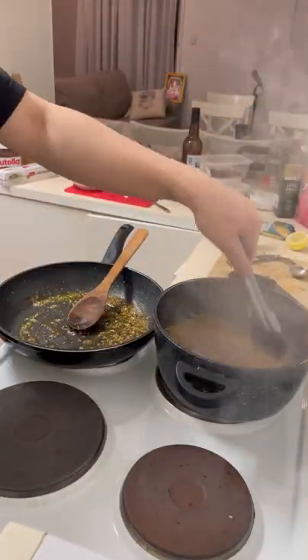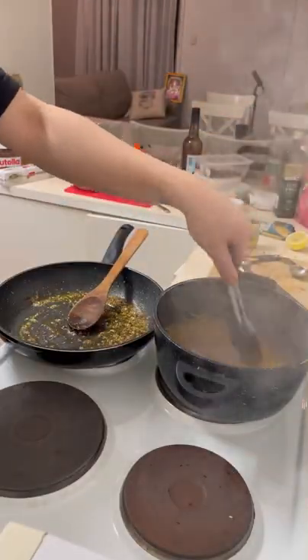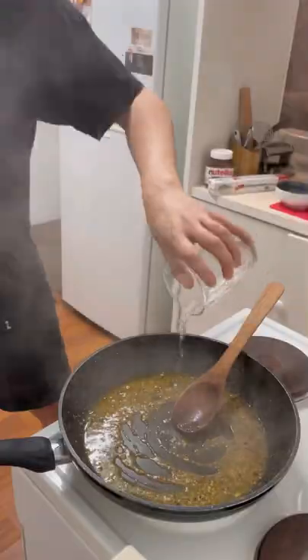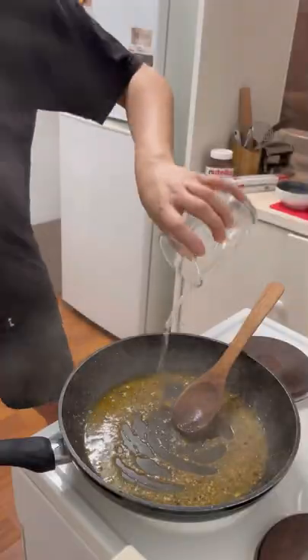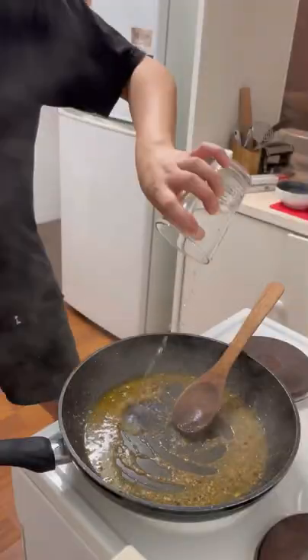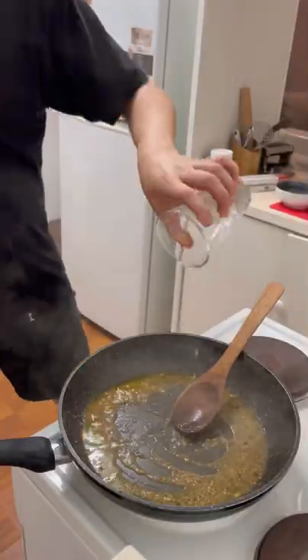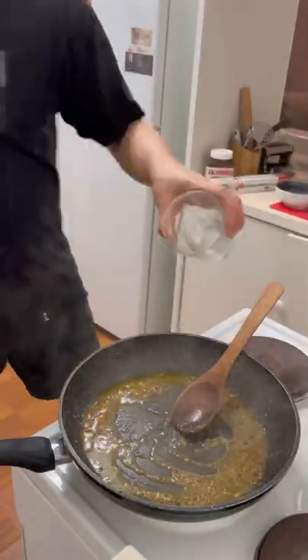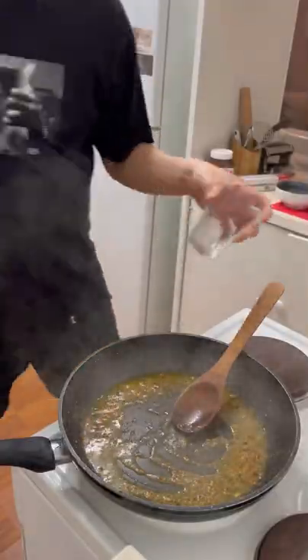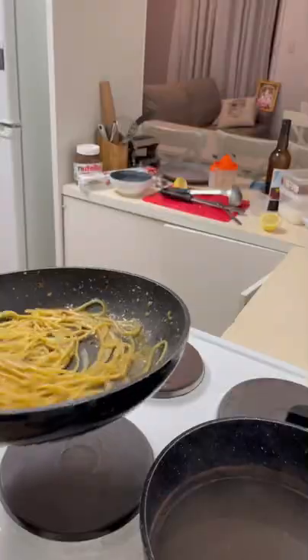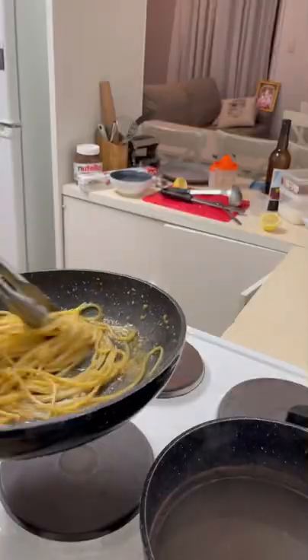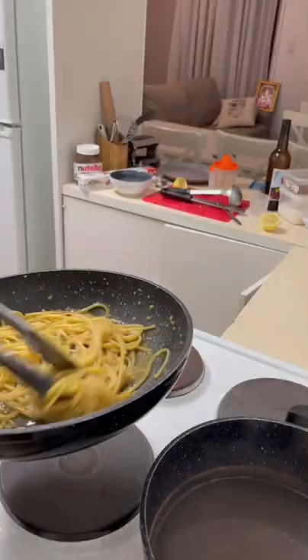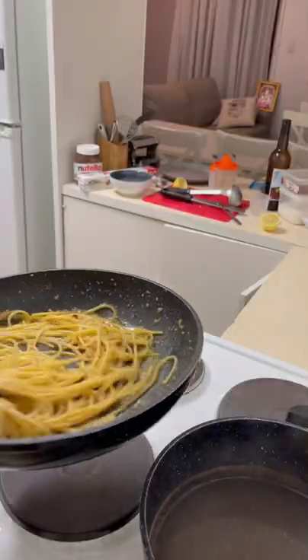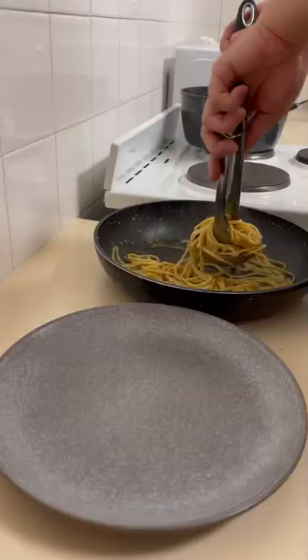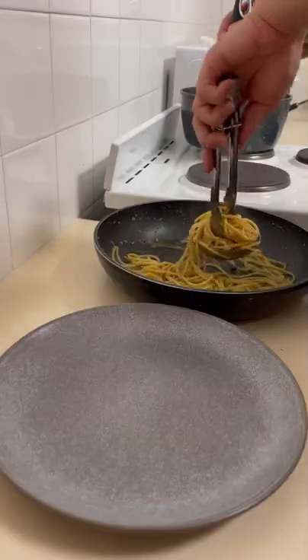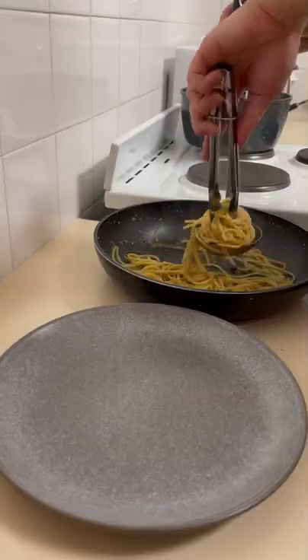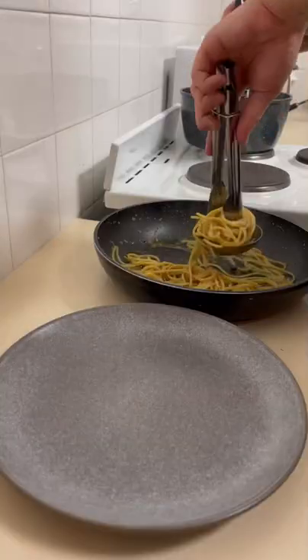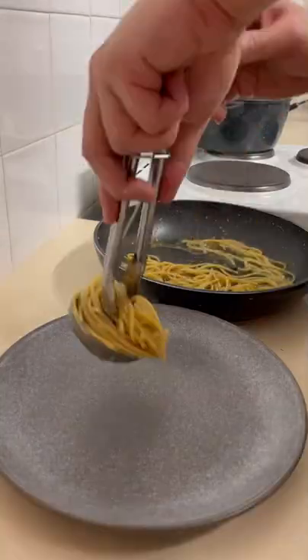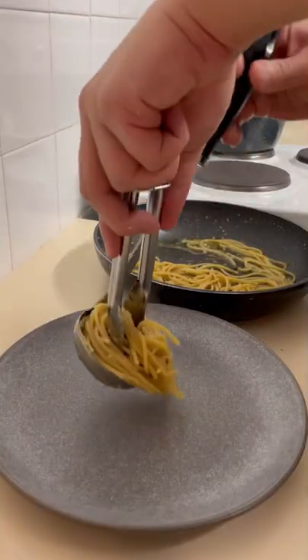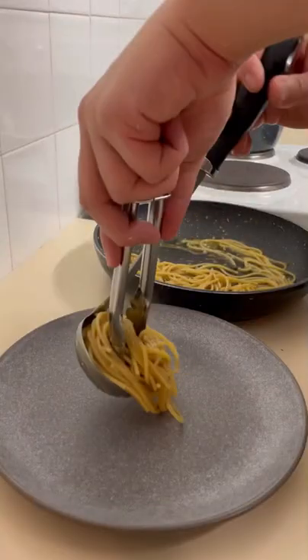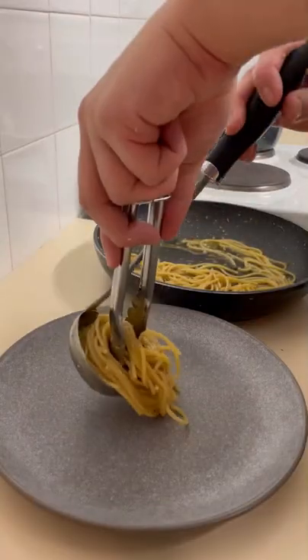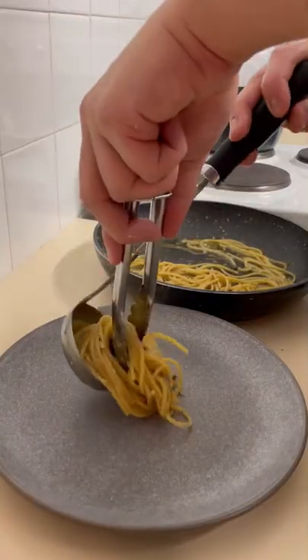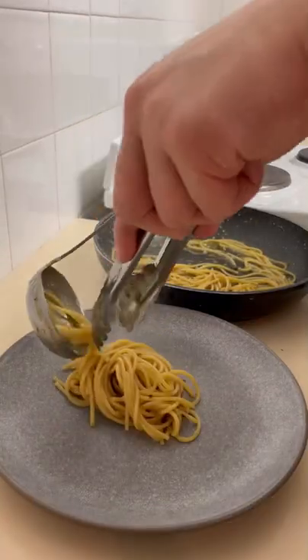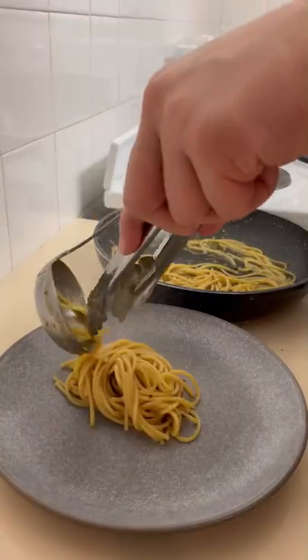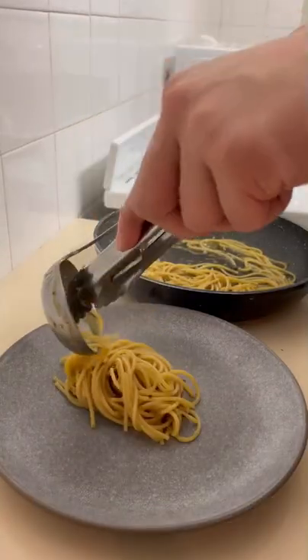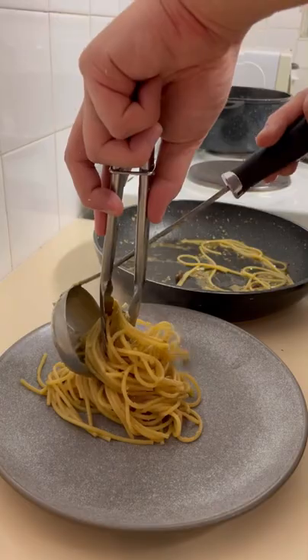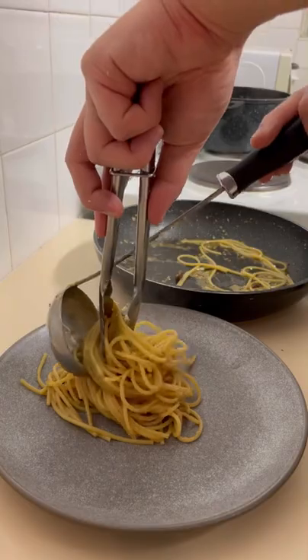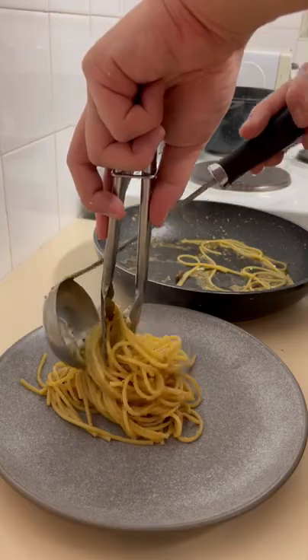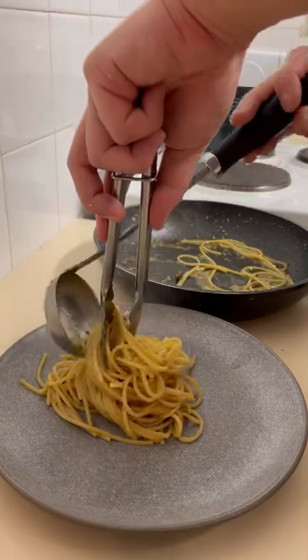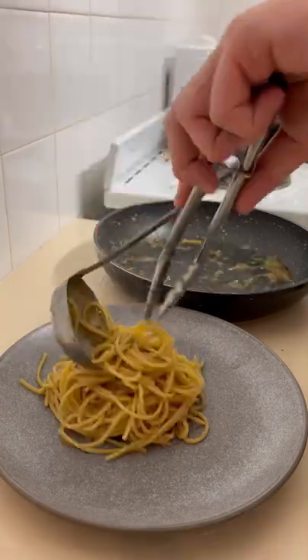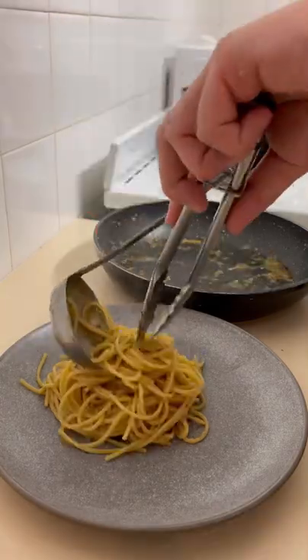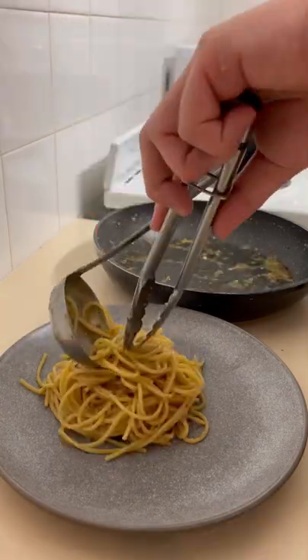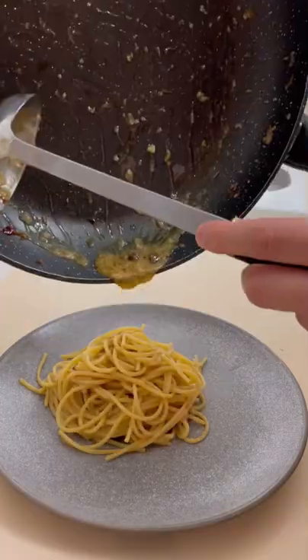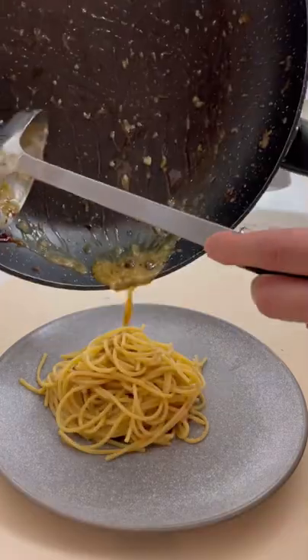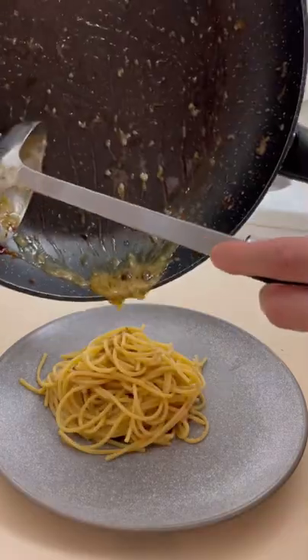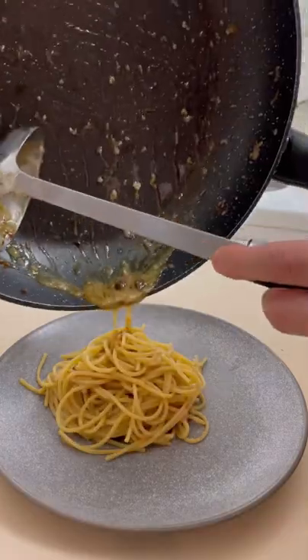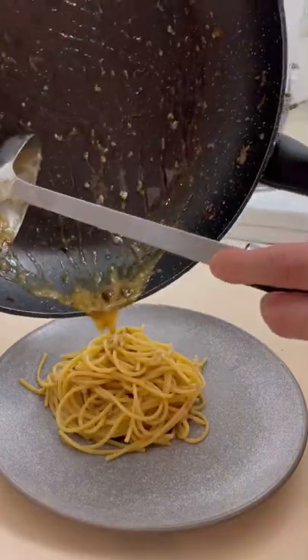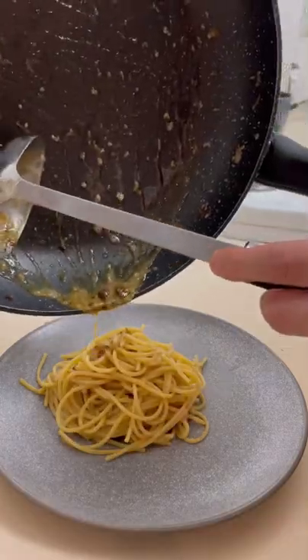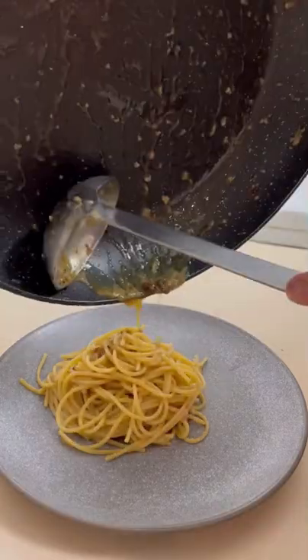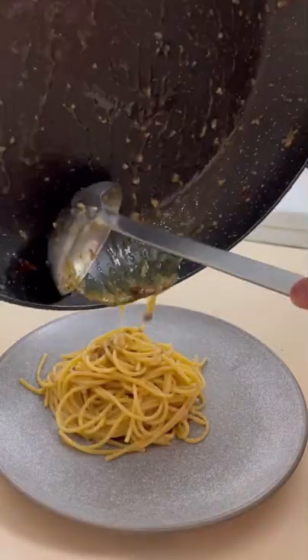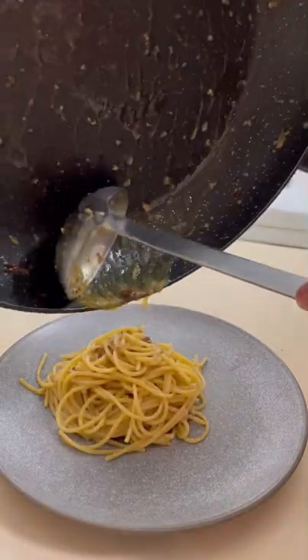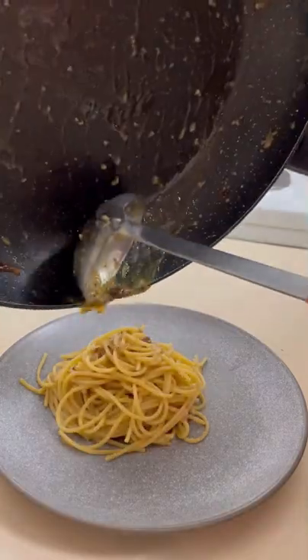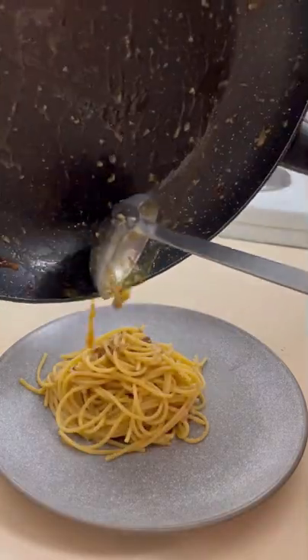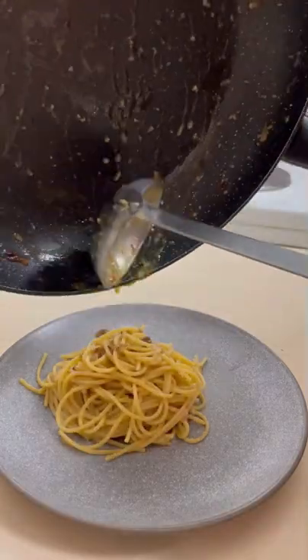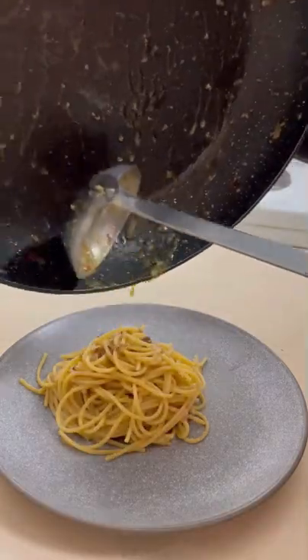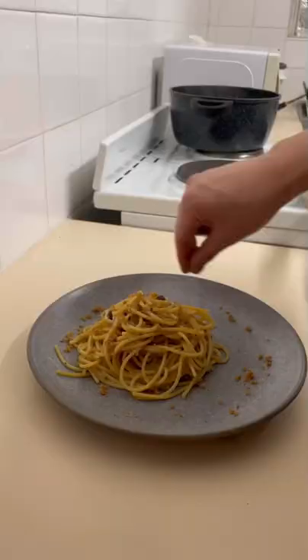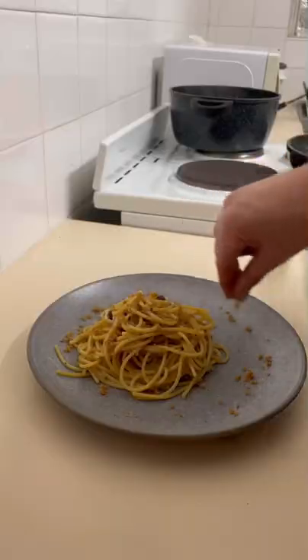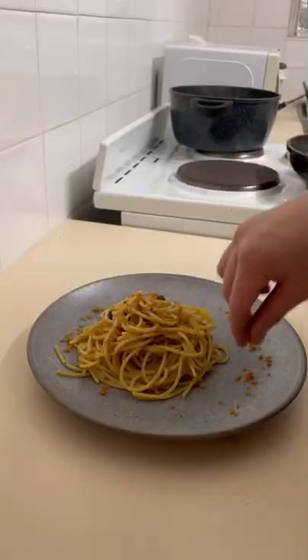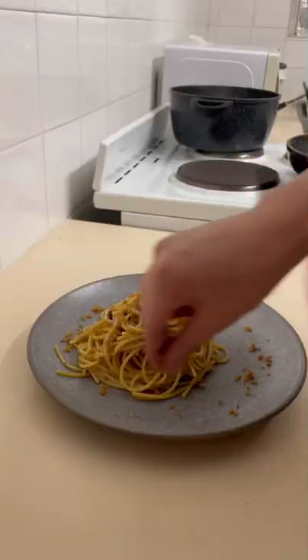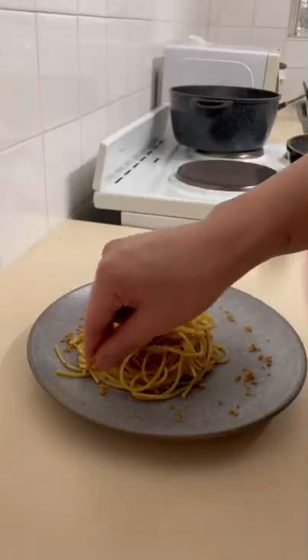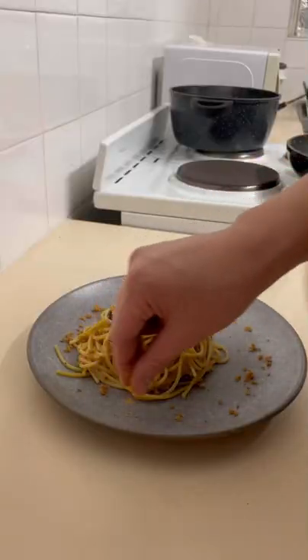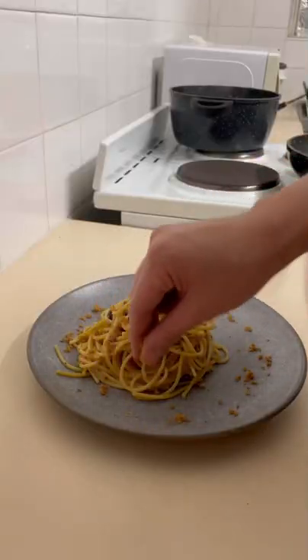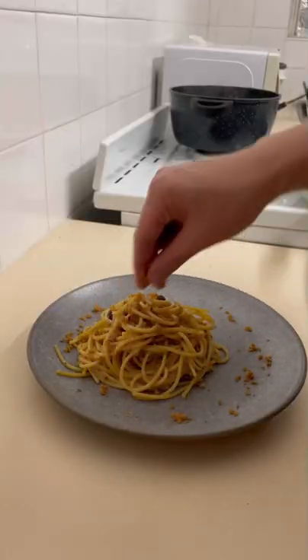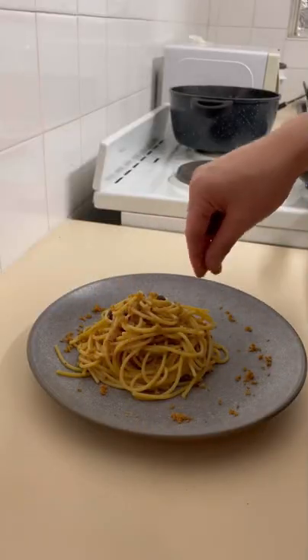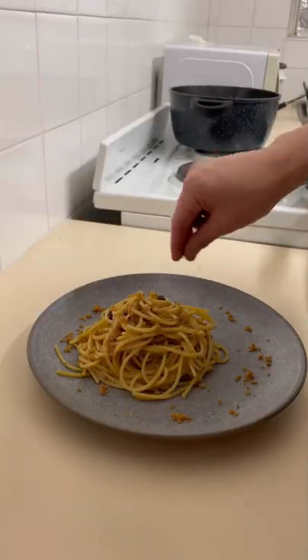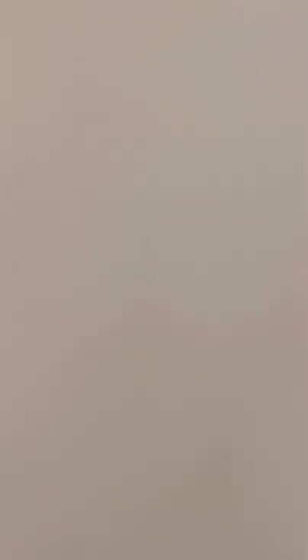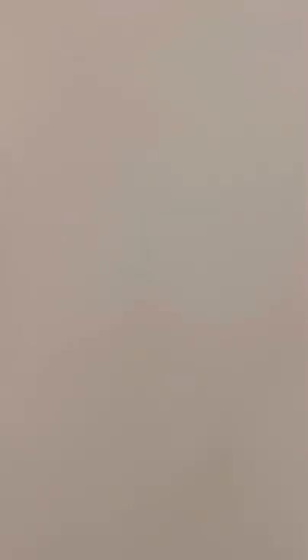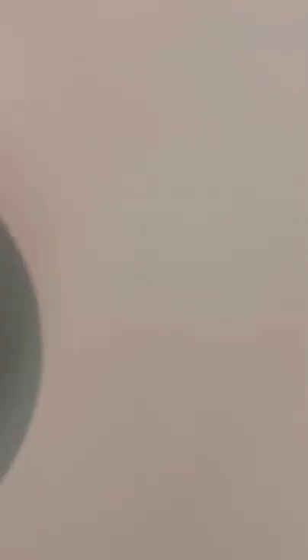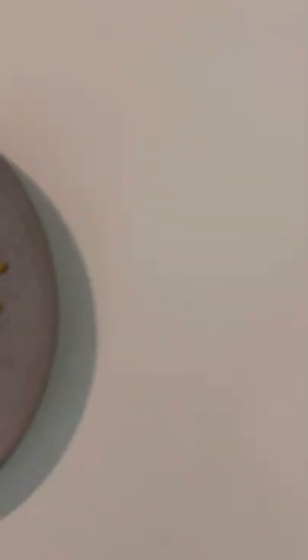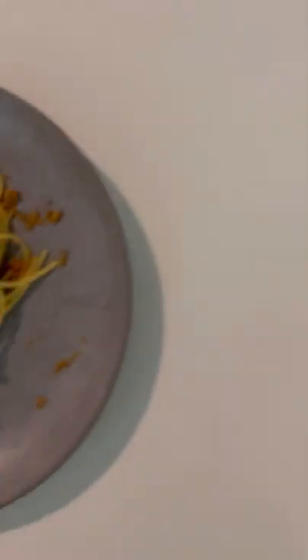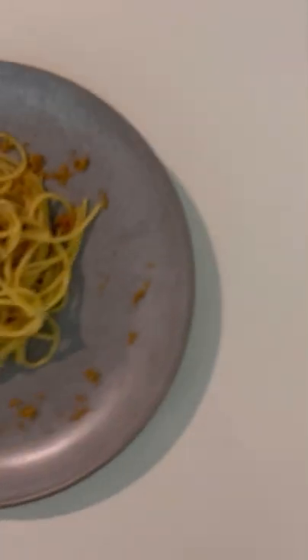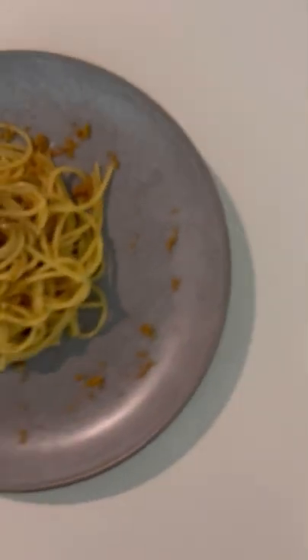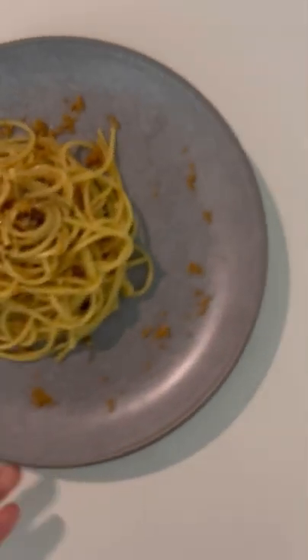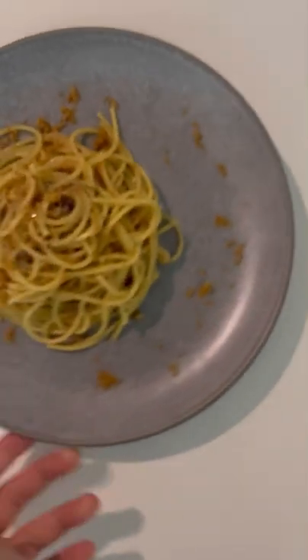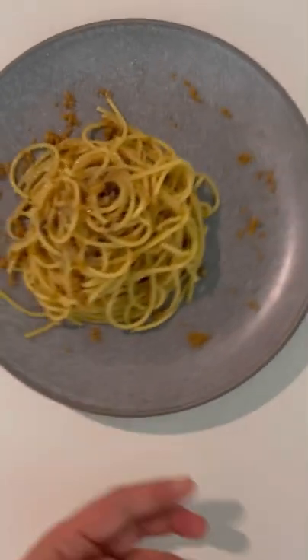So I did lemon zest, anchovy, raisins, garlic and chili, and it was freaking delicious.